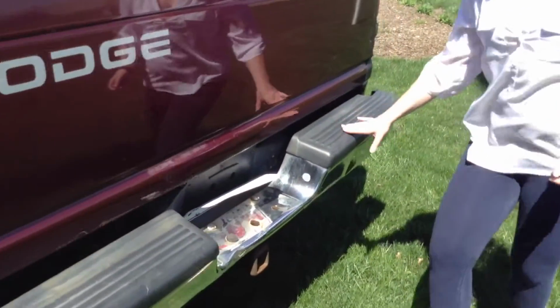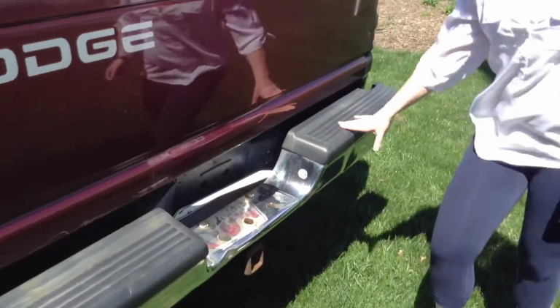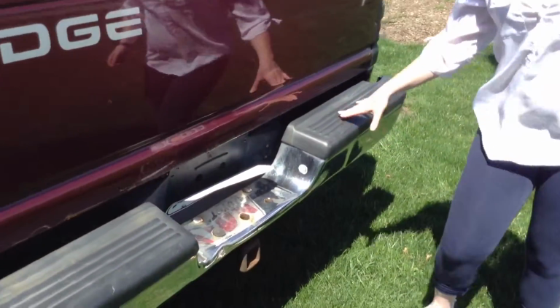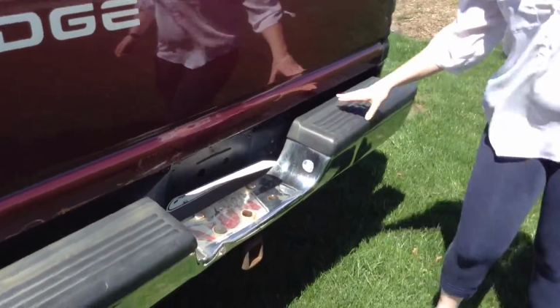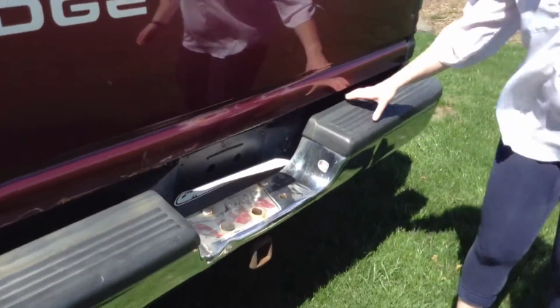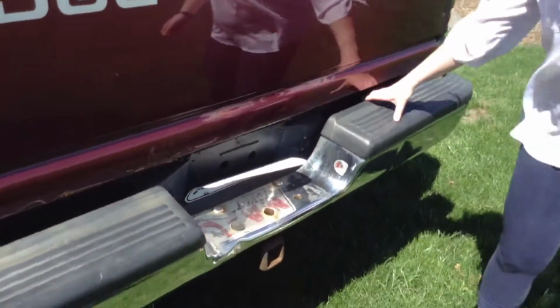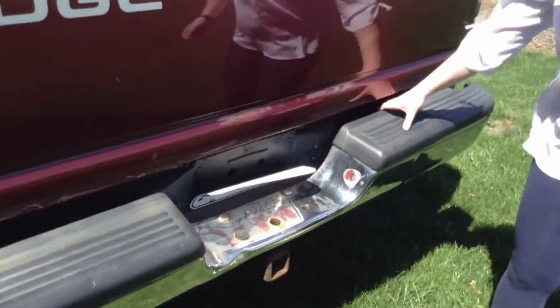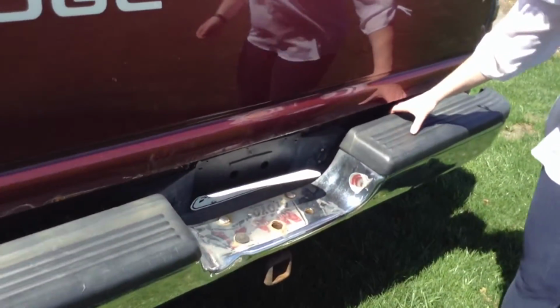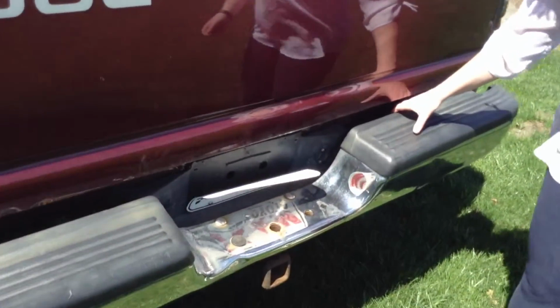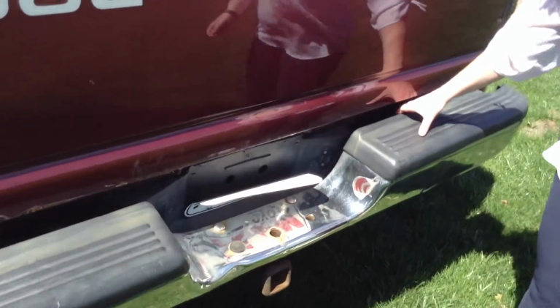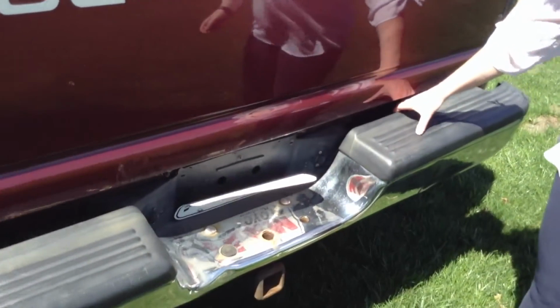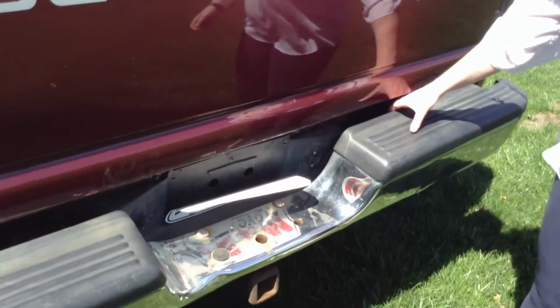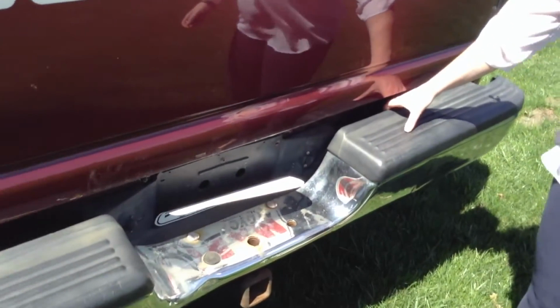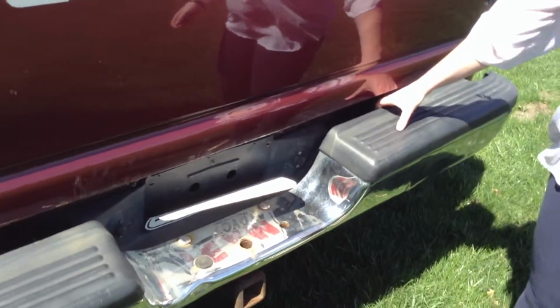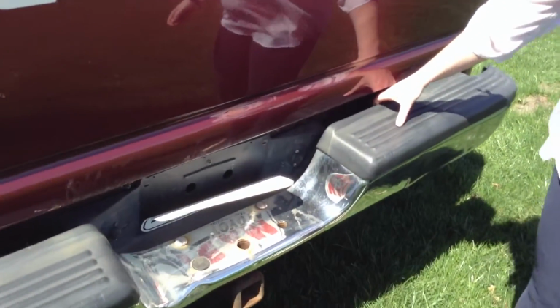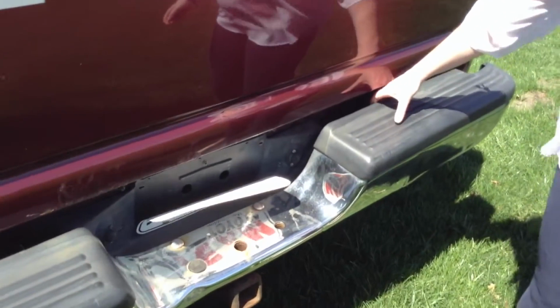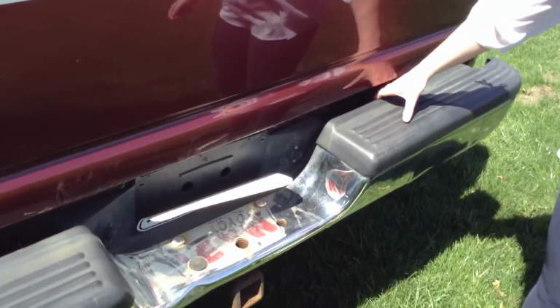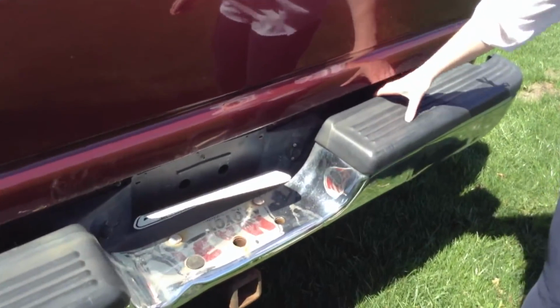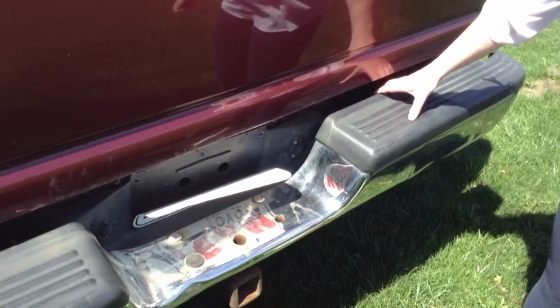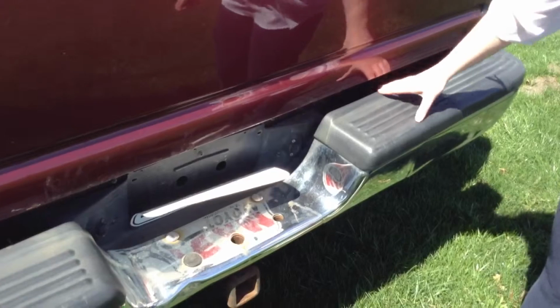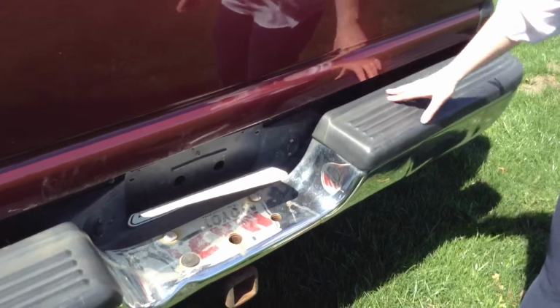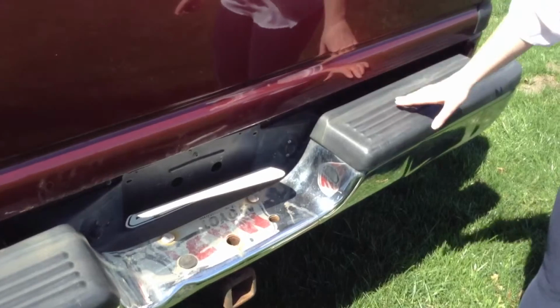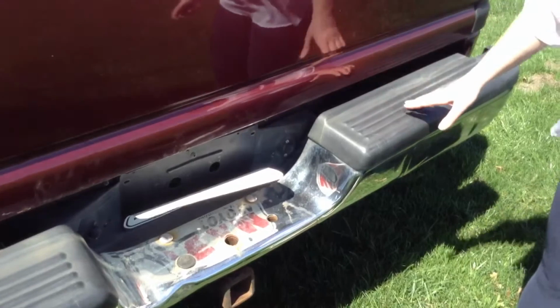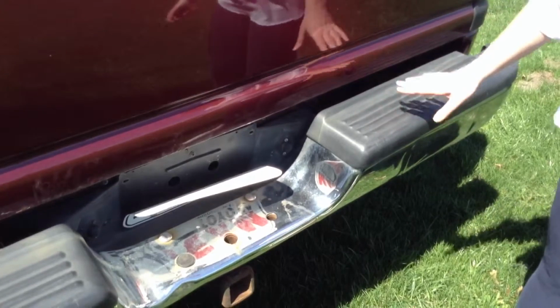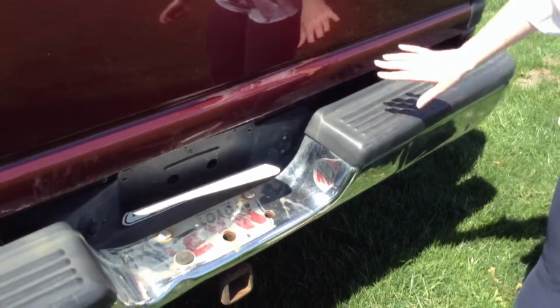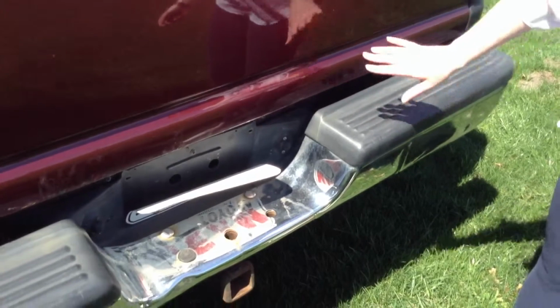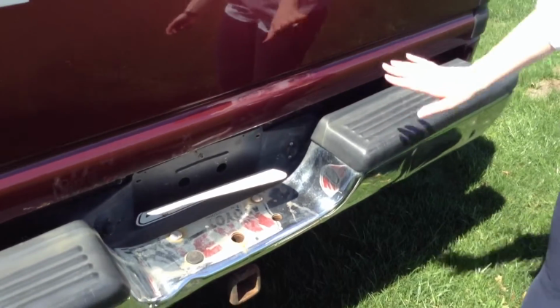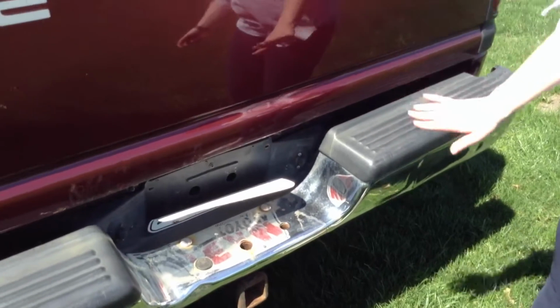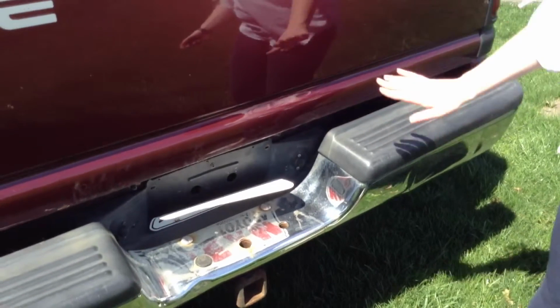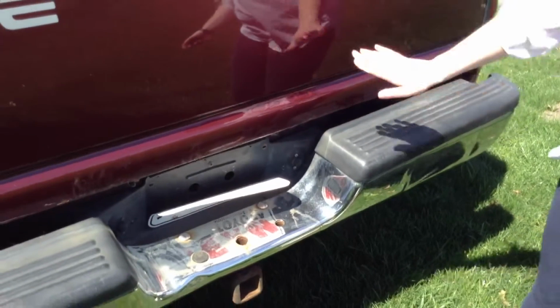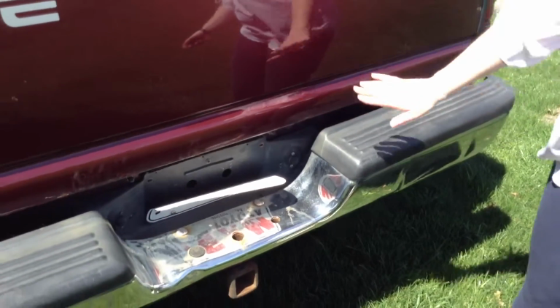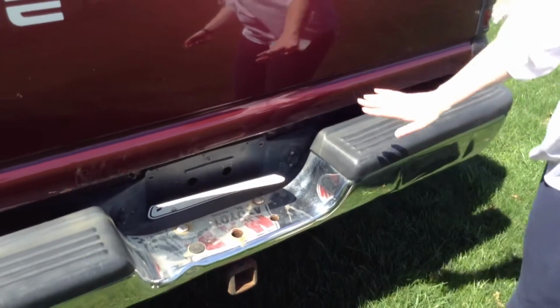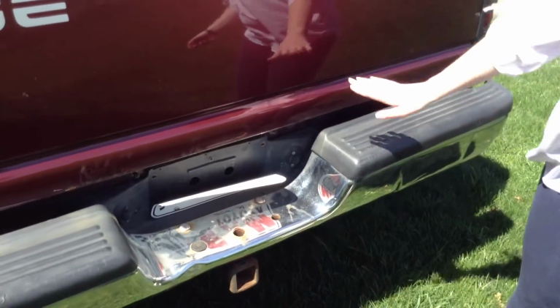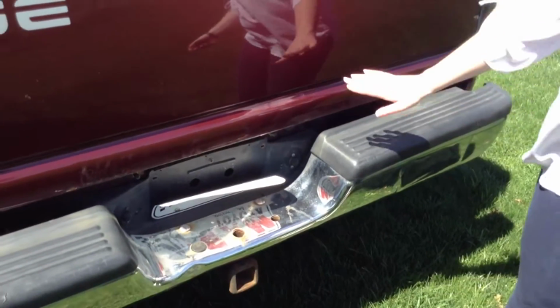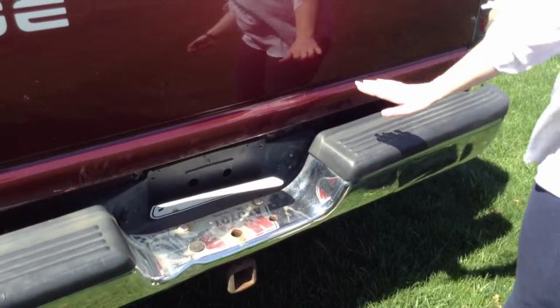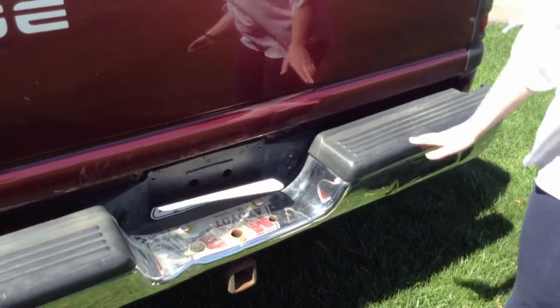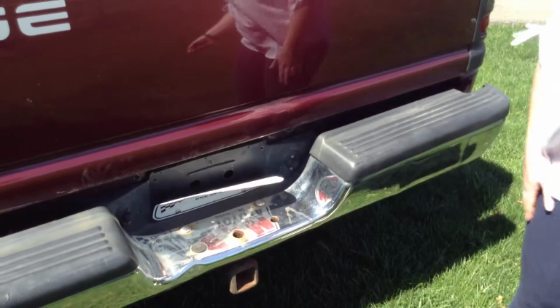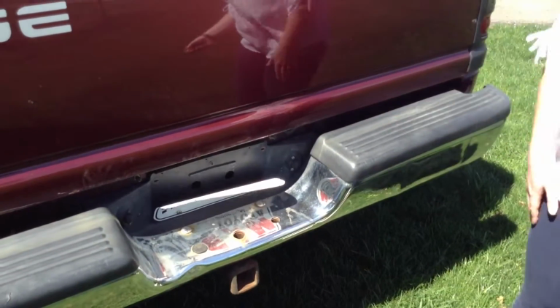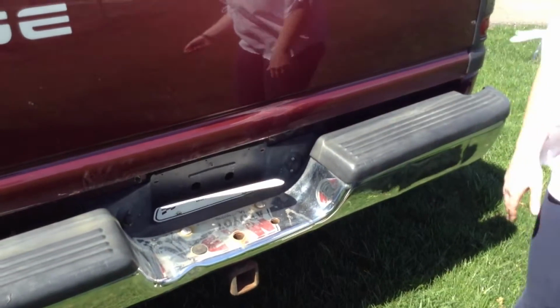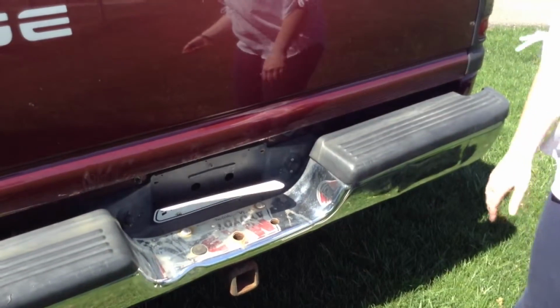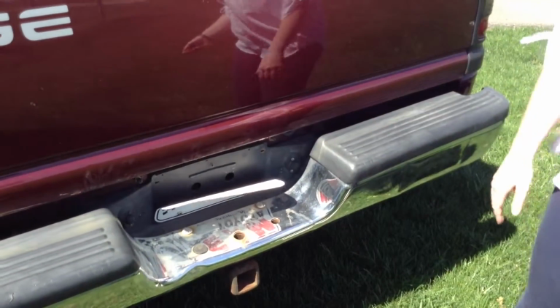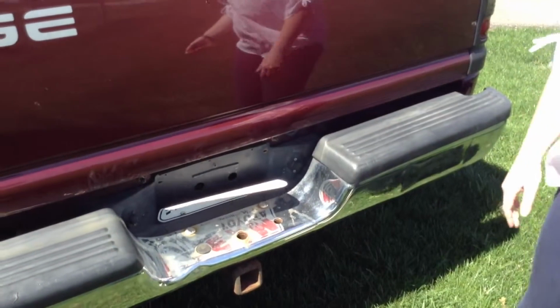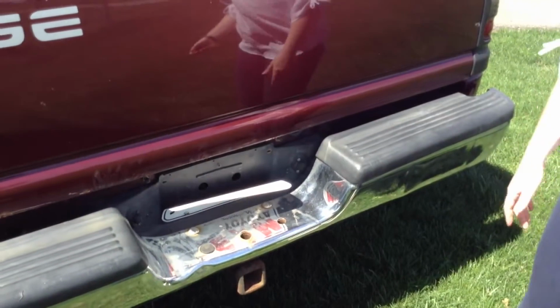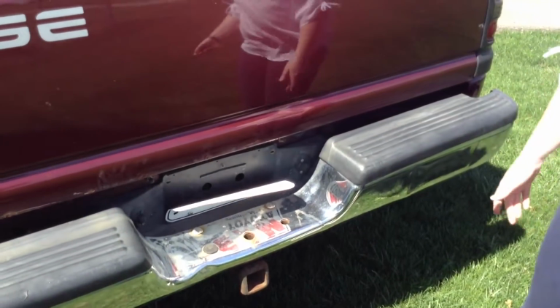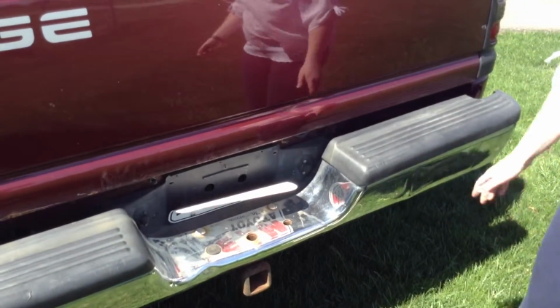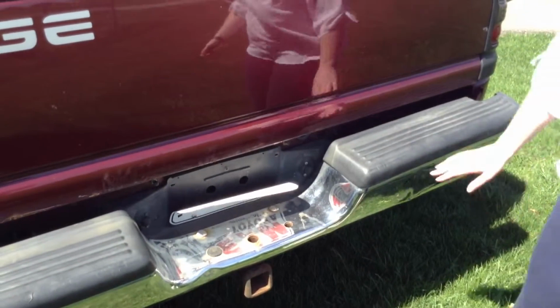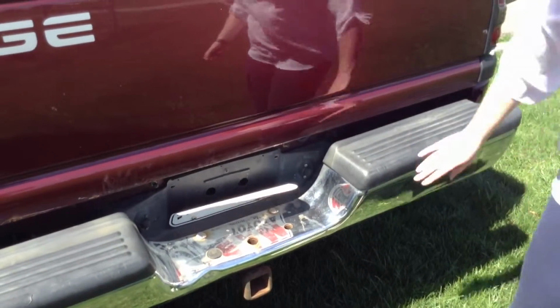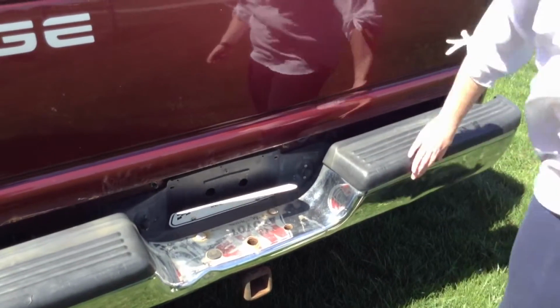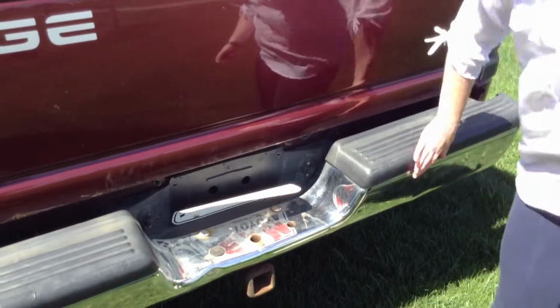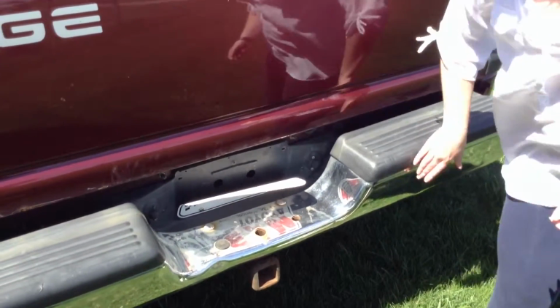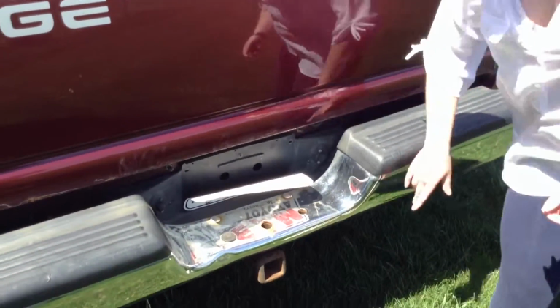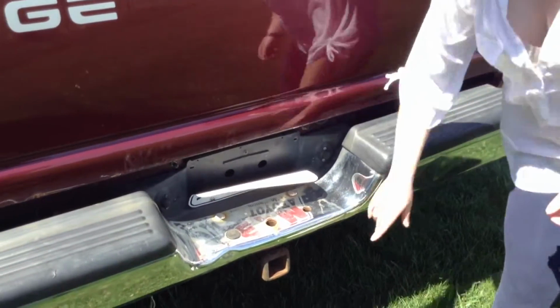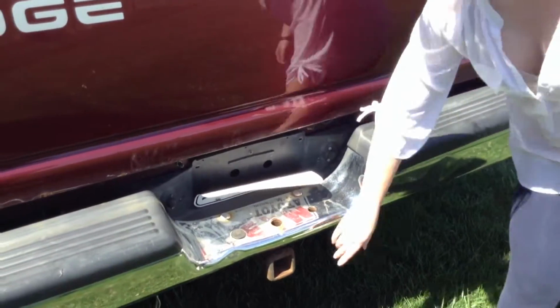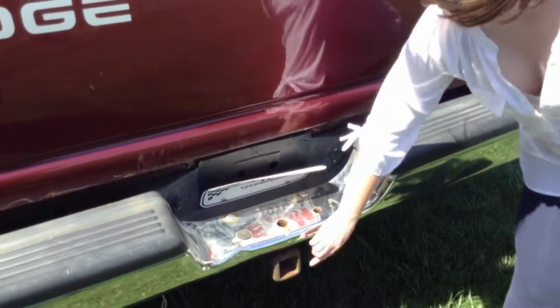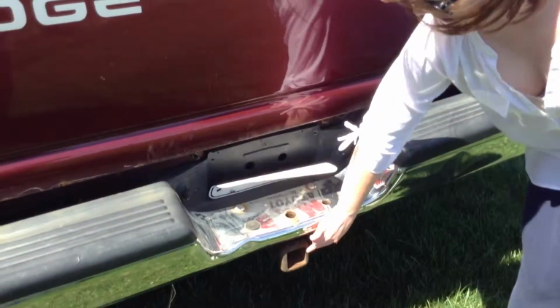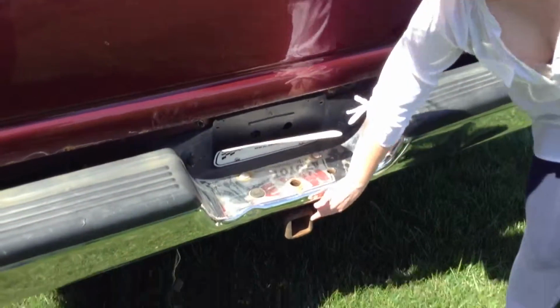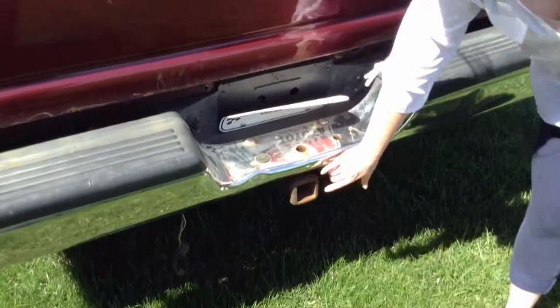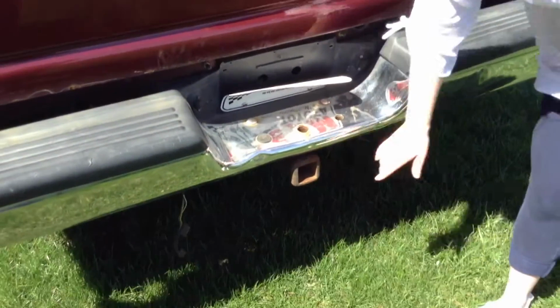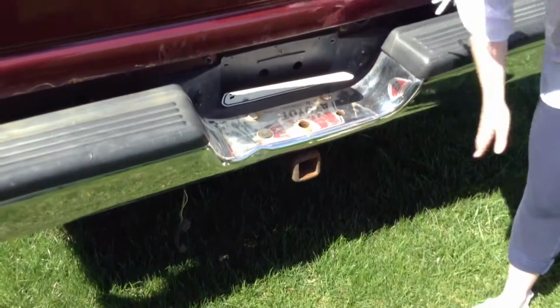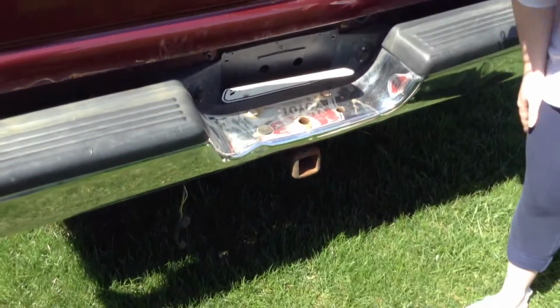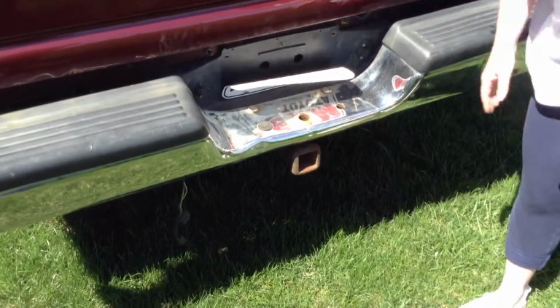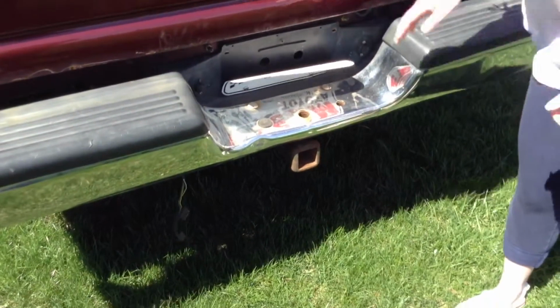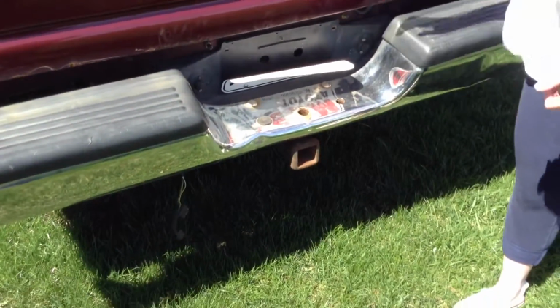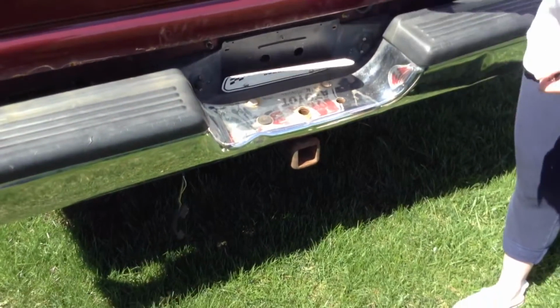This back bumper looks like it's slanted — I don't know if it's coming off — and there is a tow hitch back here.